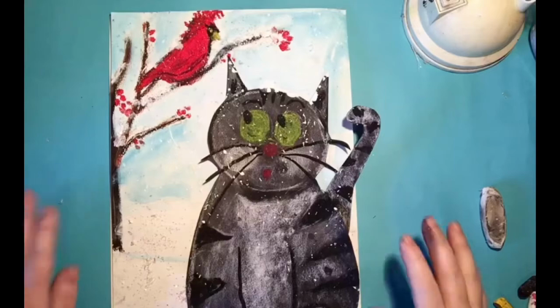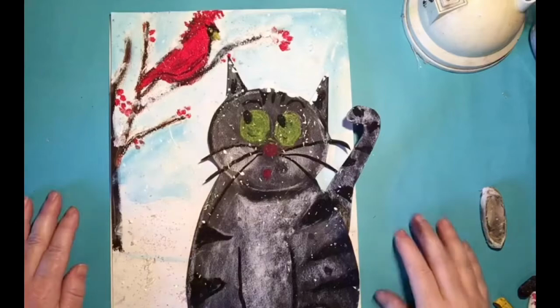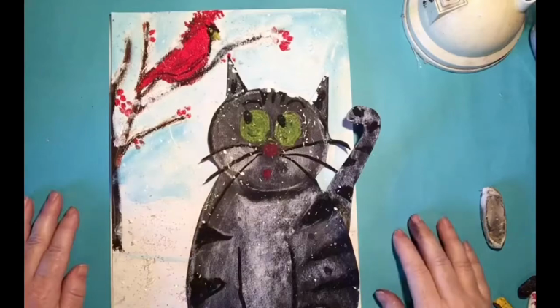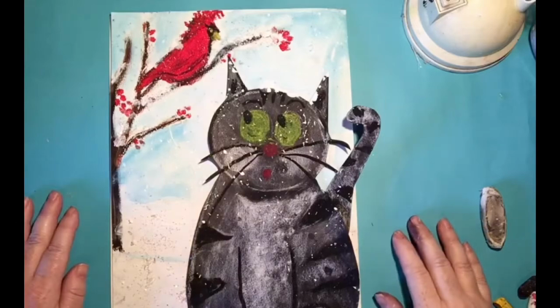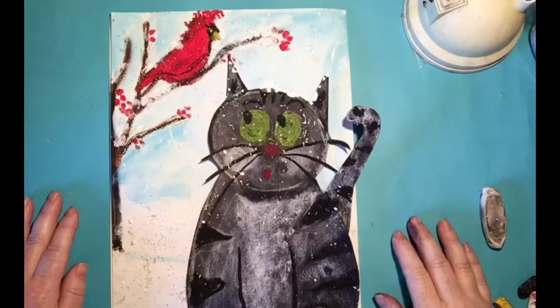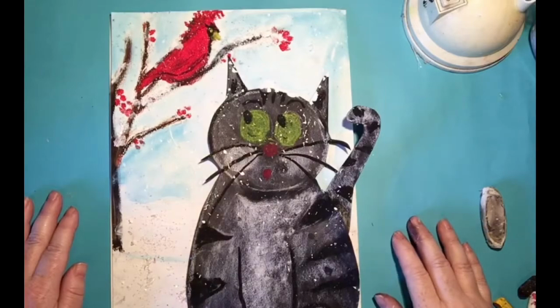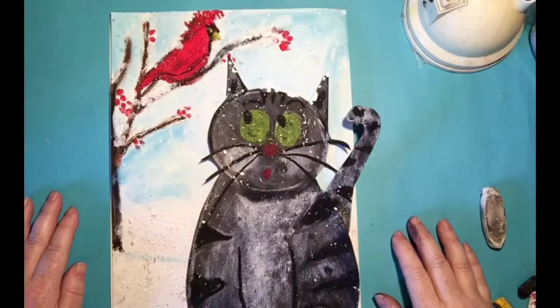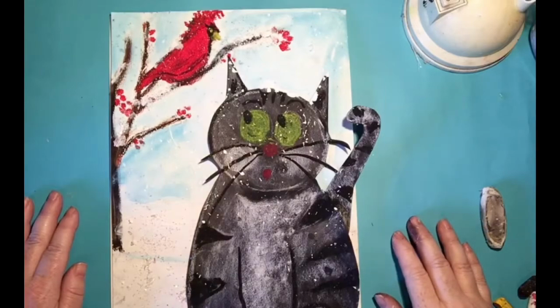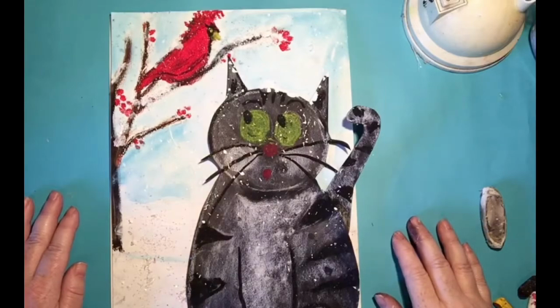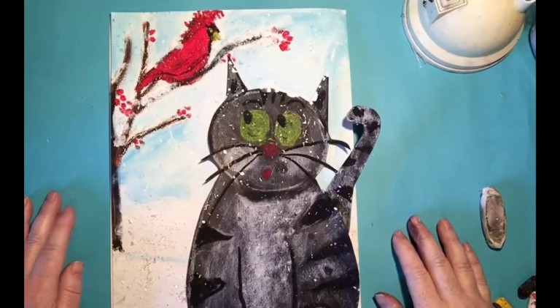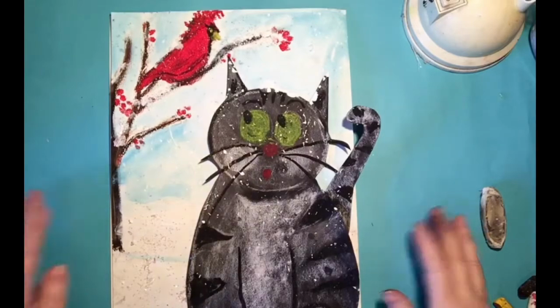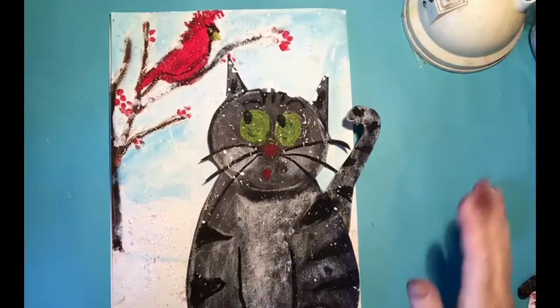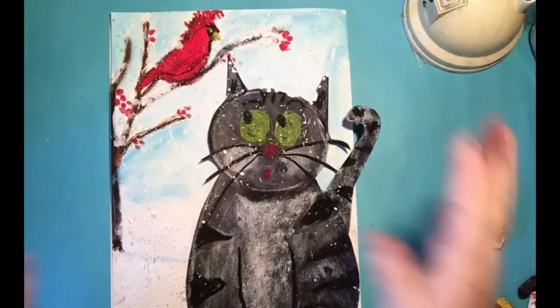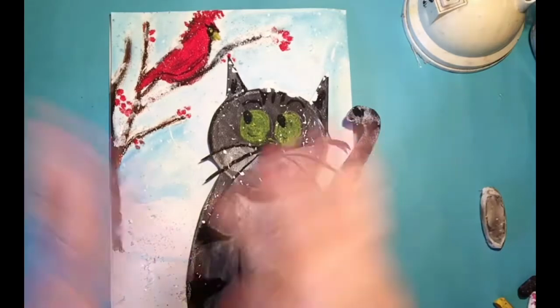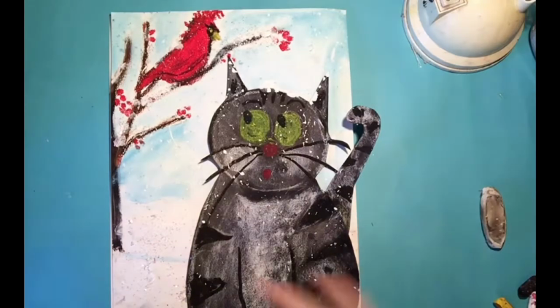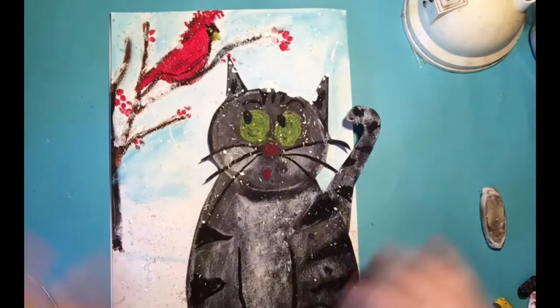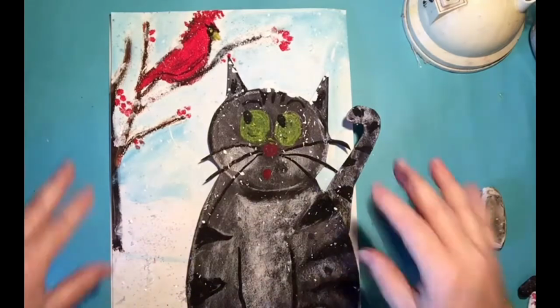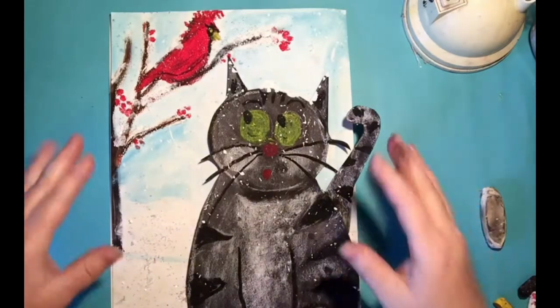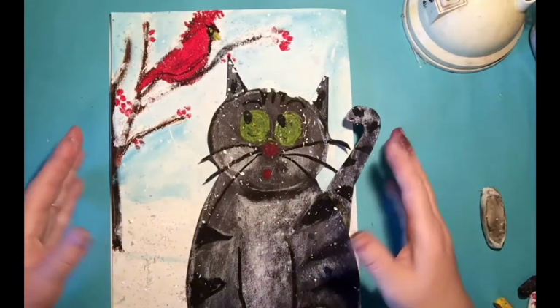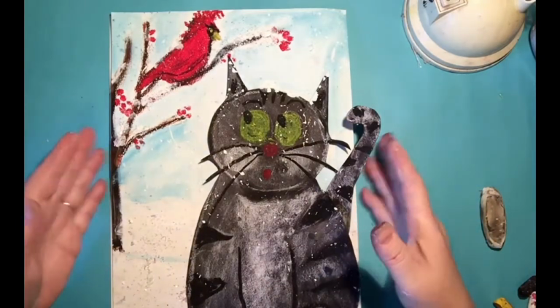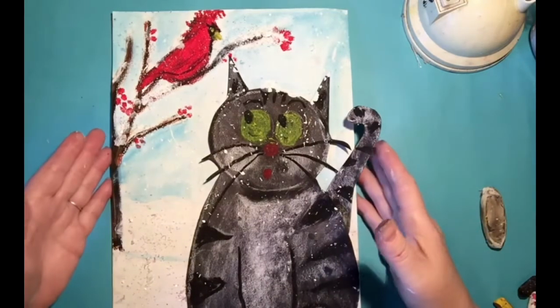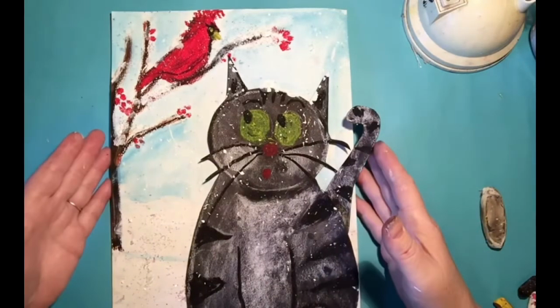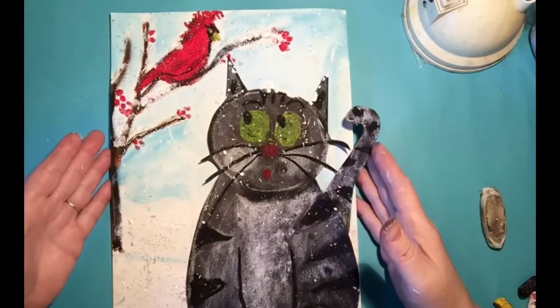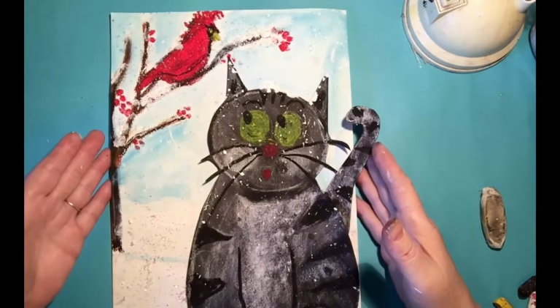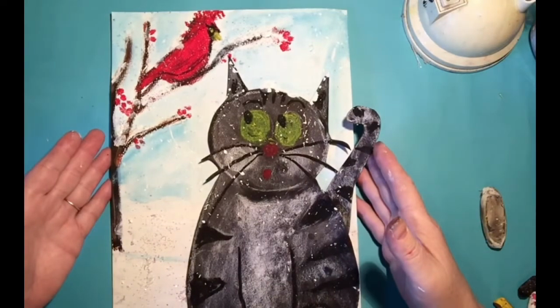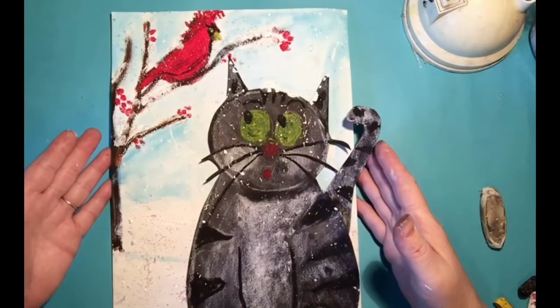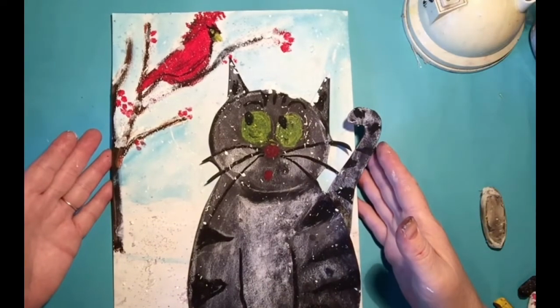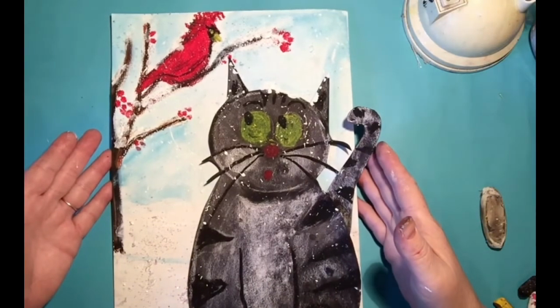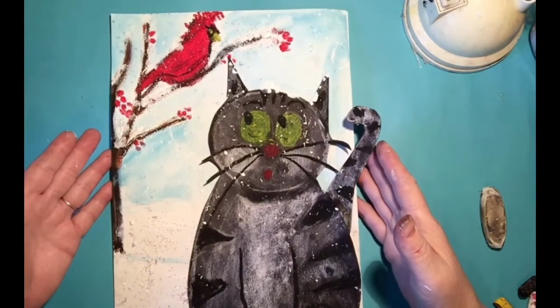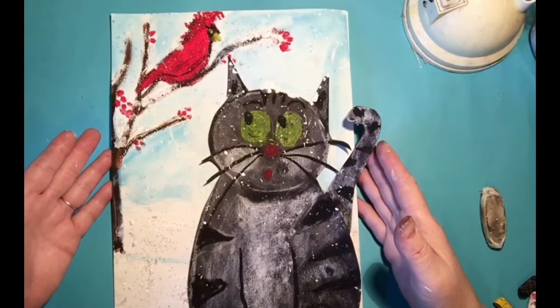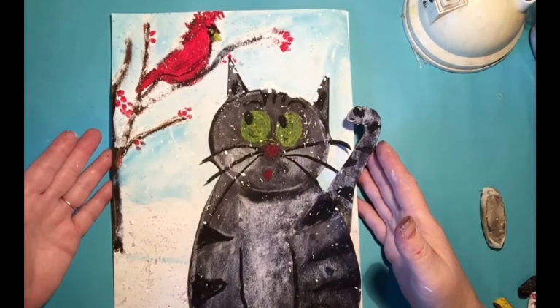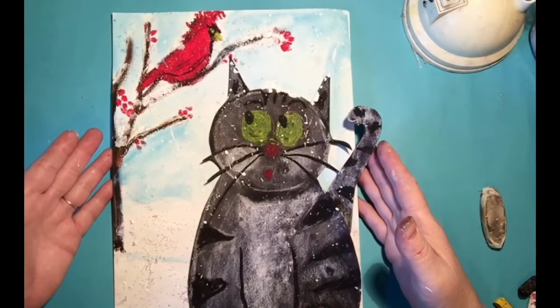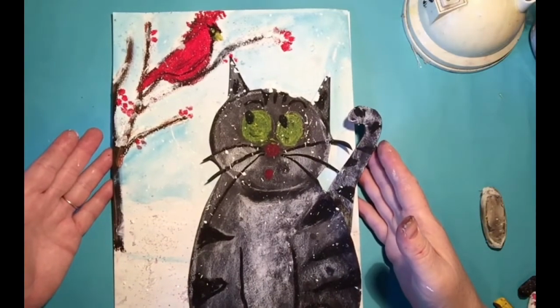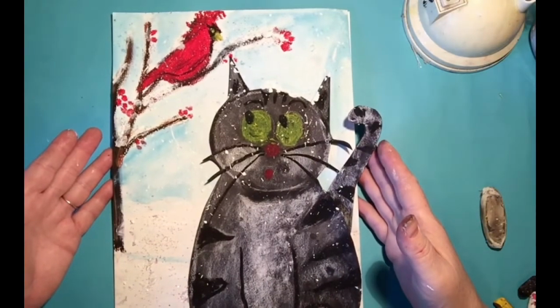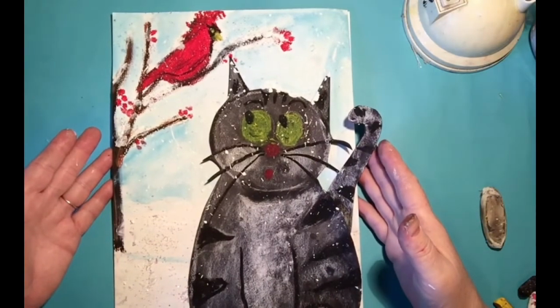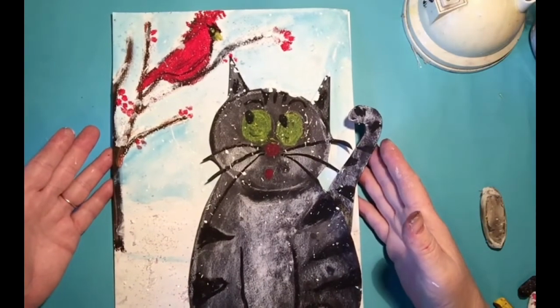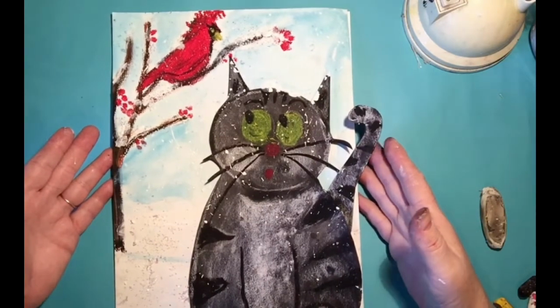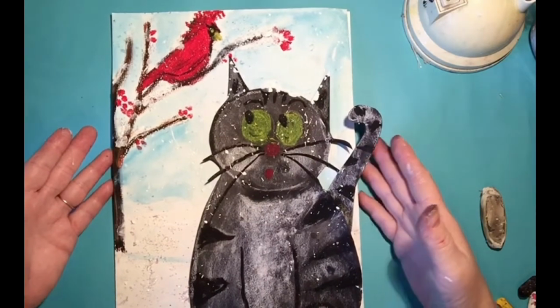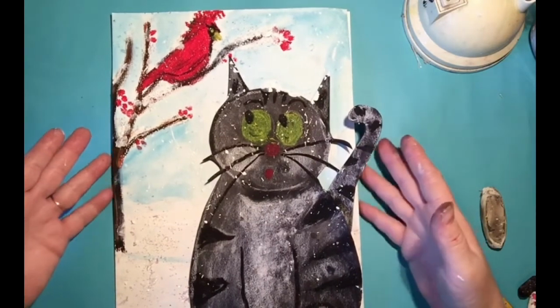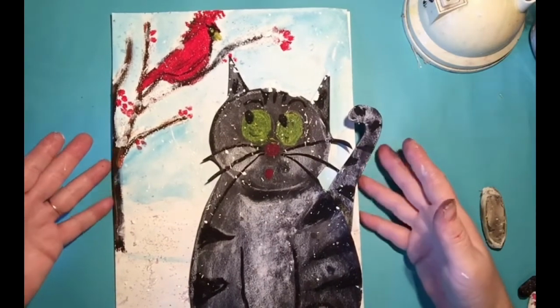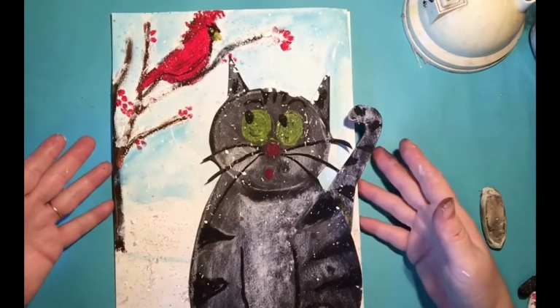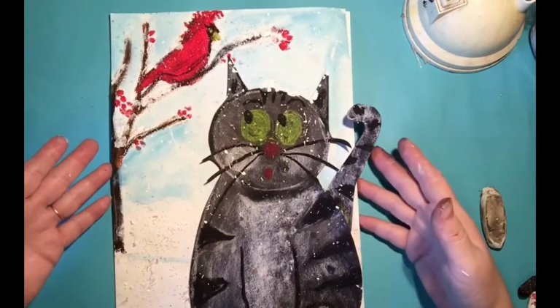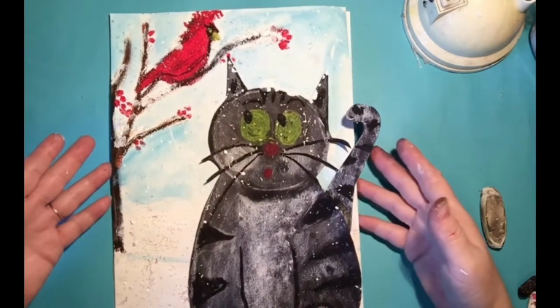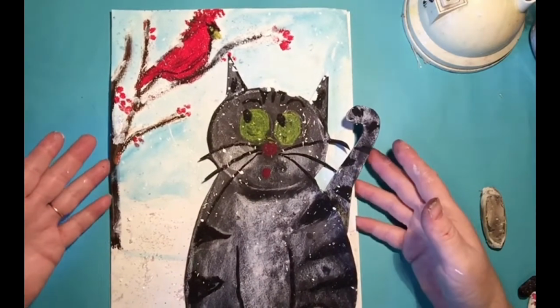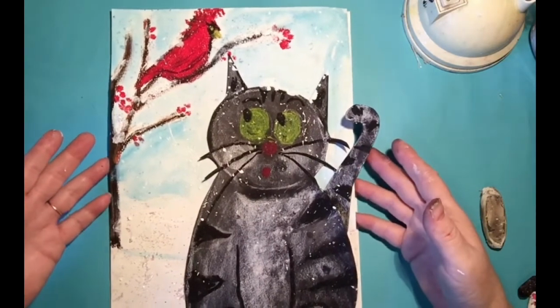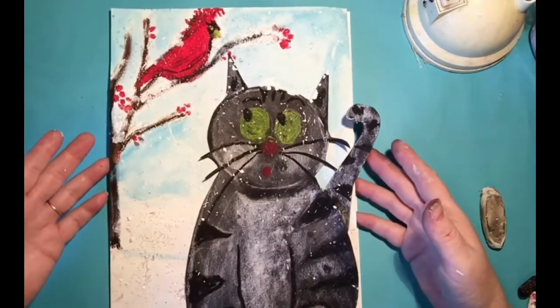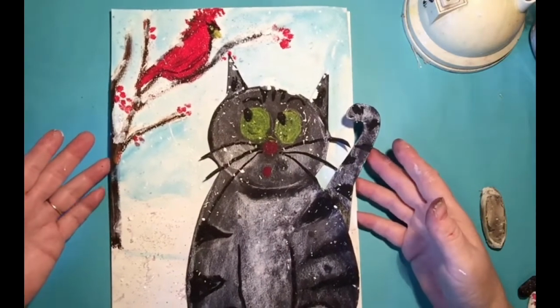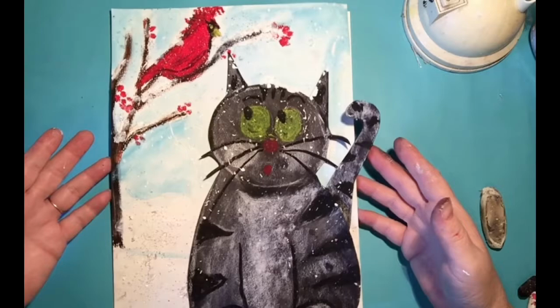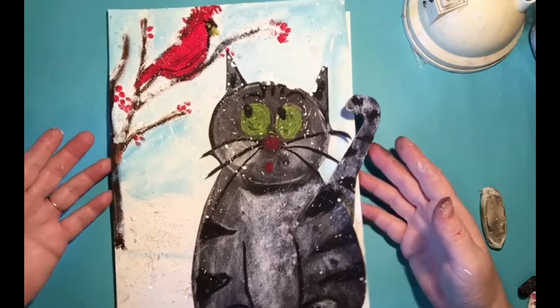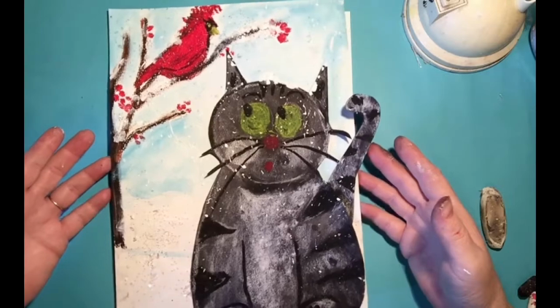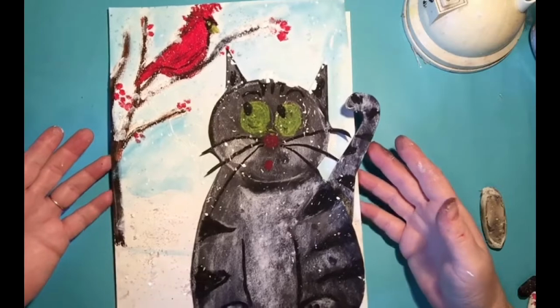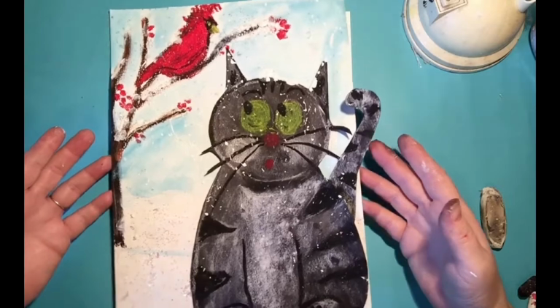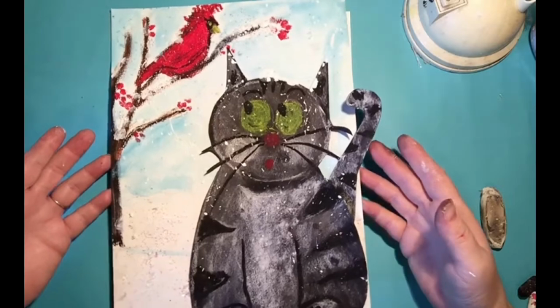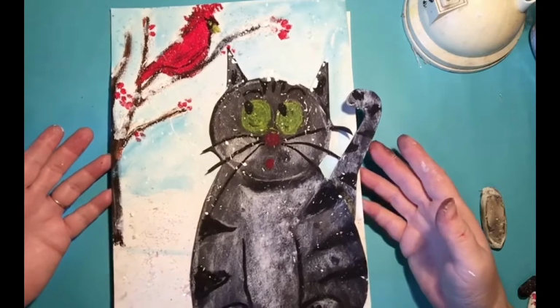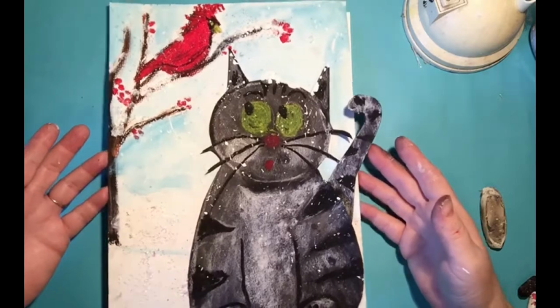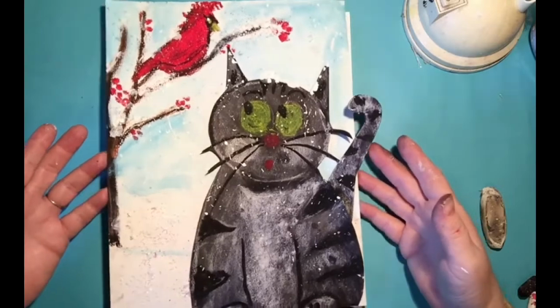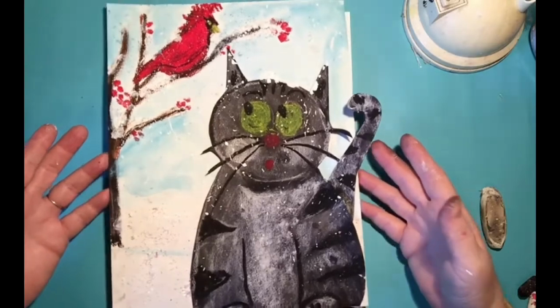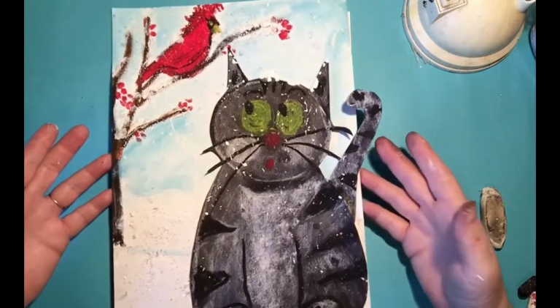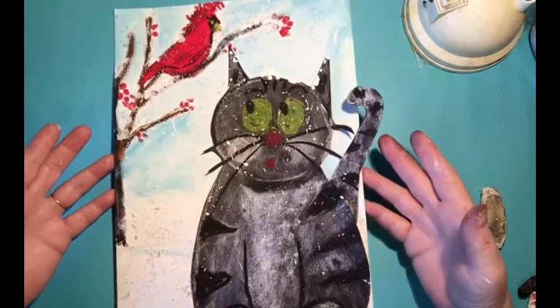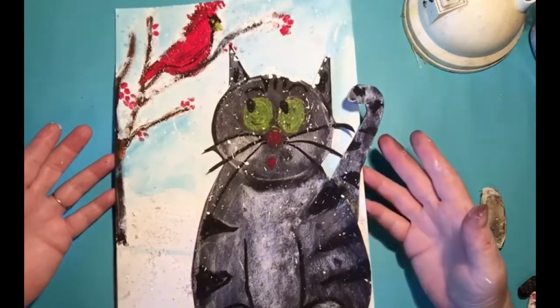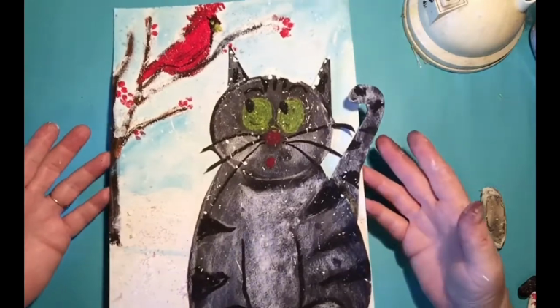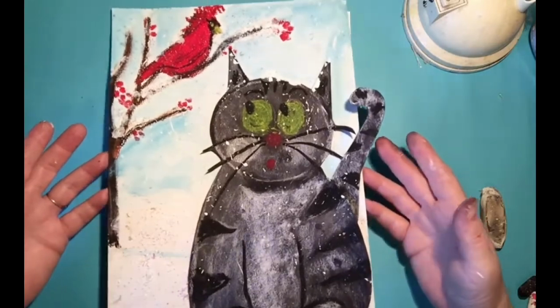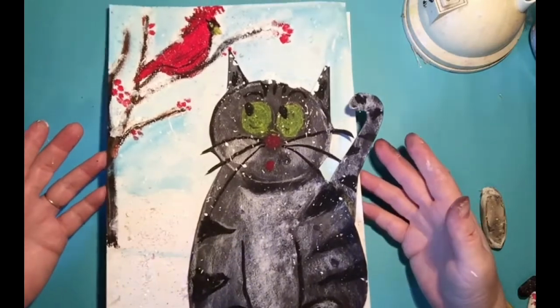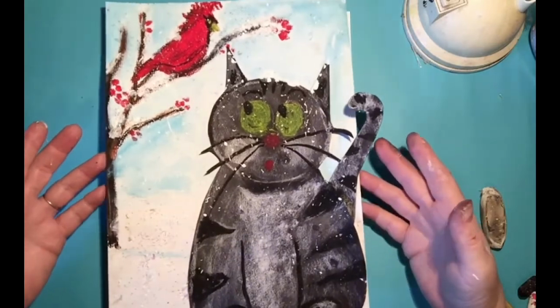Hello! Welcome to another Creating with Gorilla Art. We're going to be making this super cute kitty.